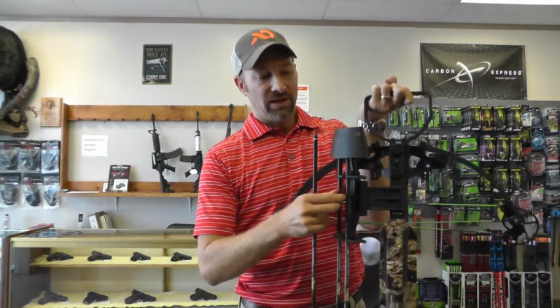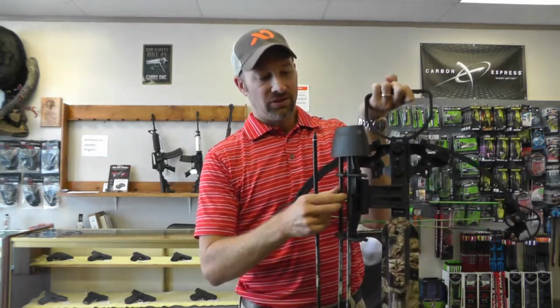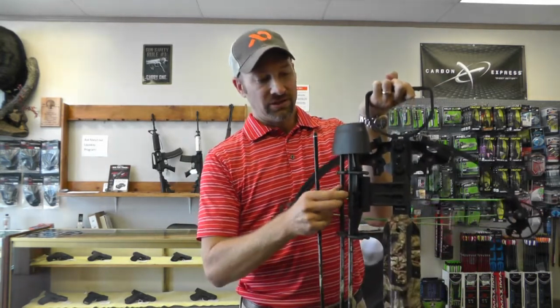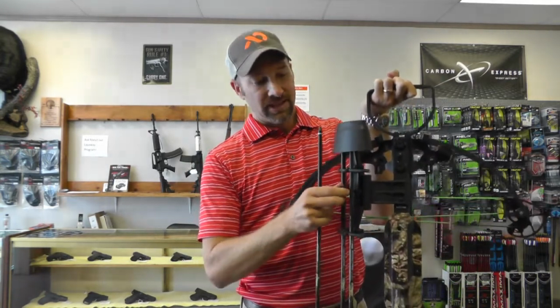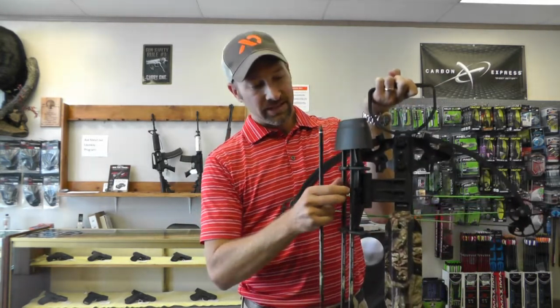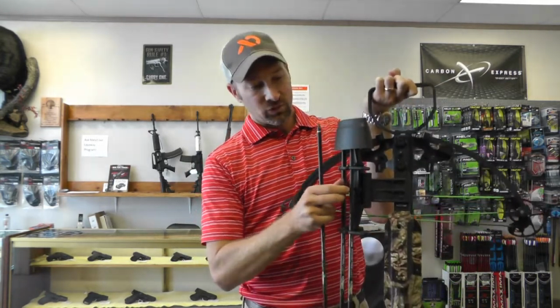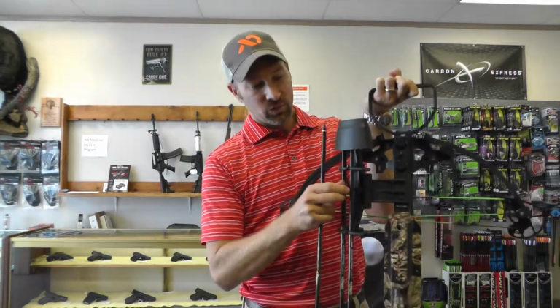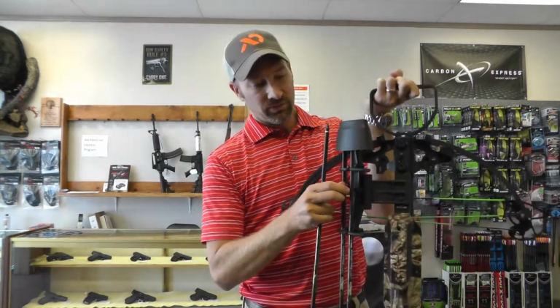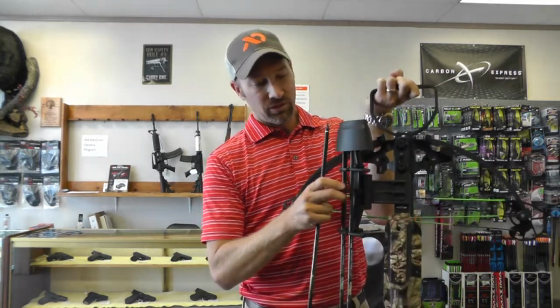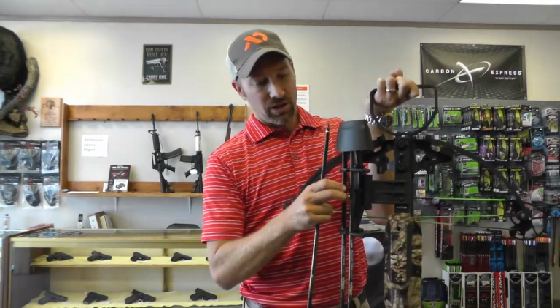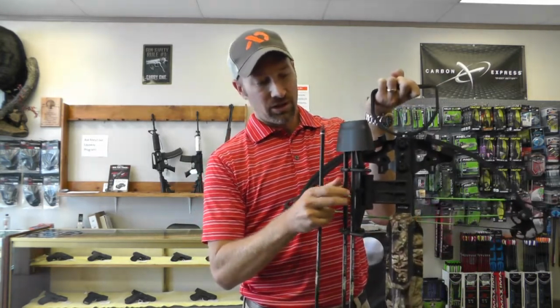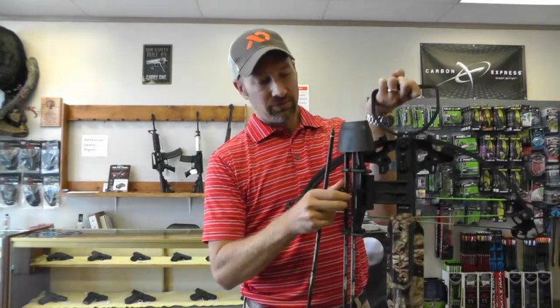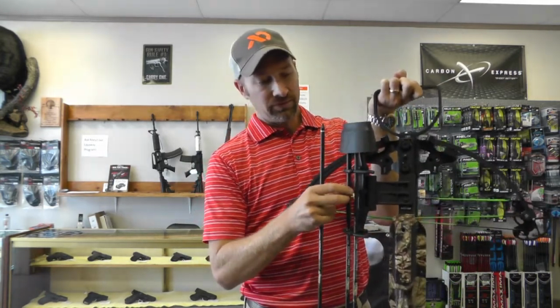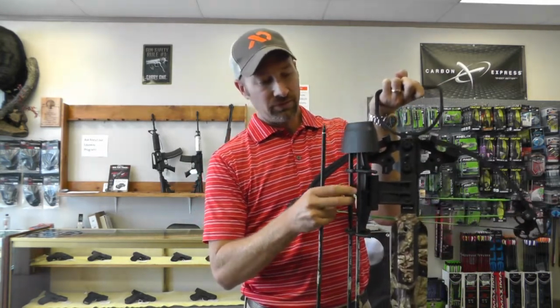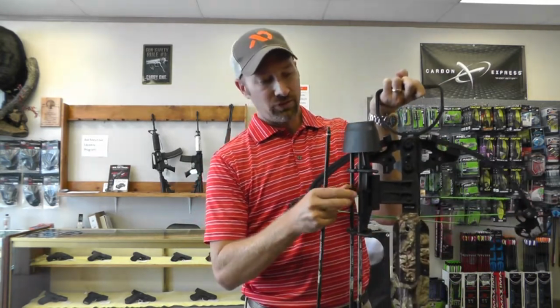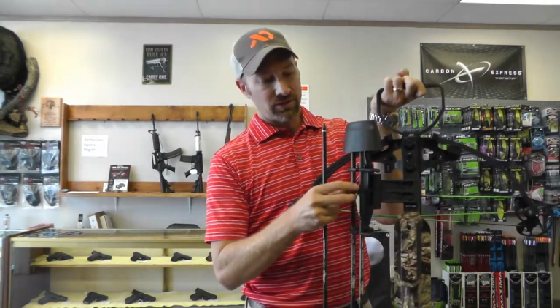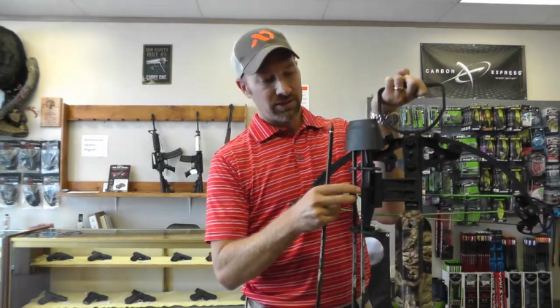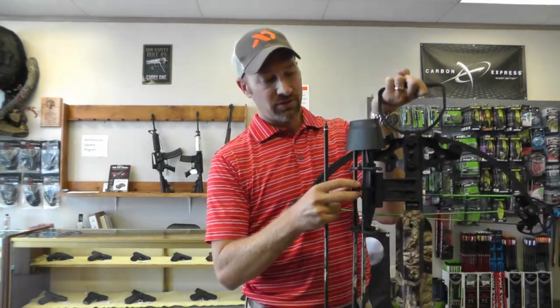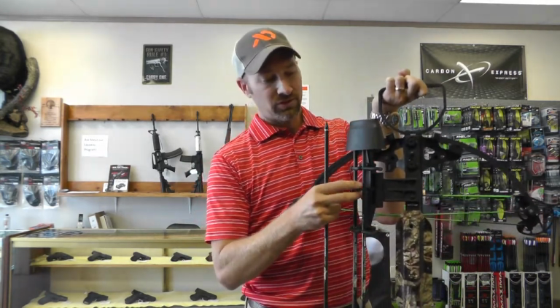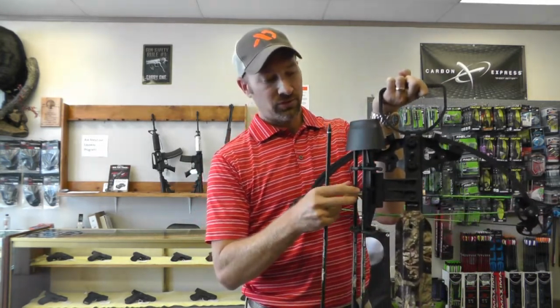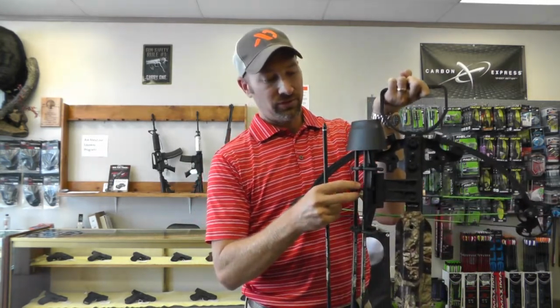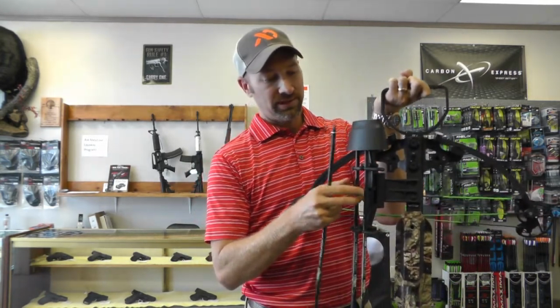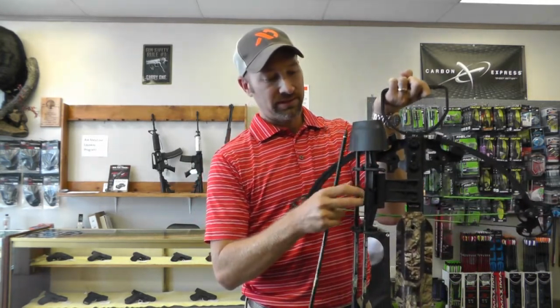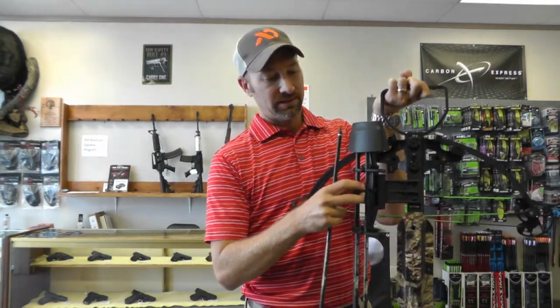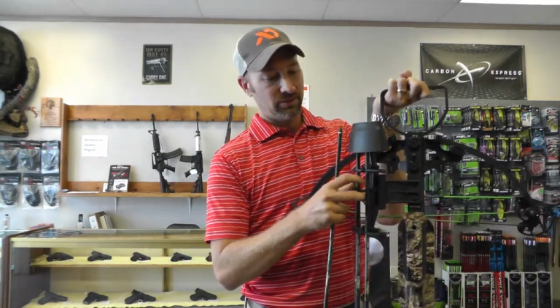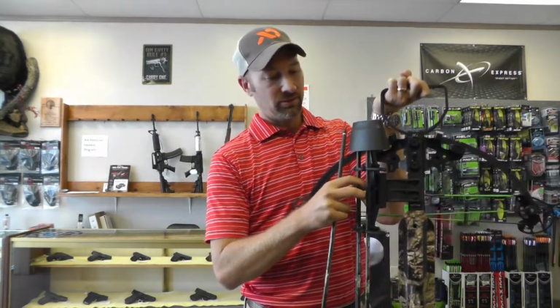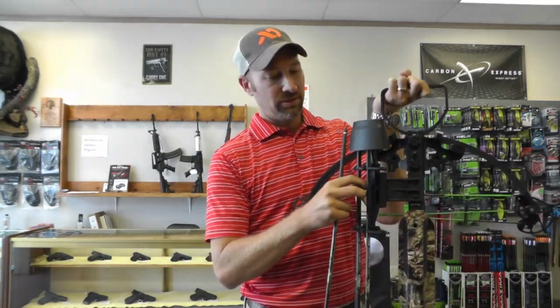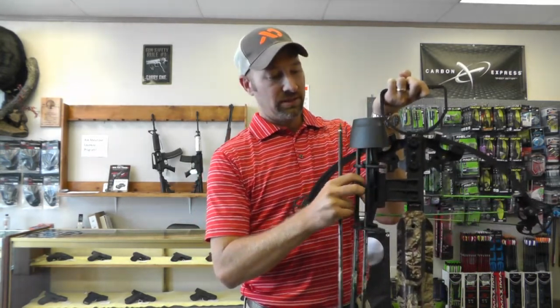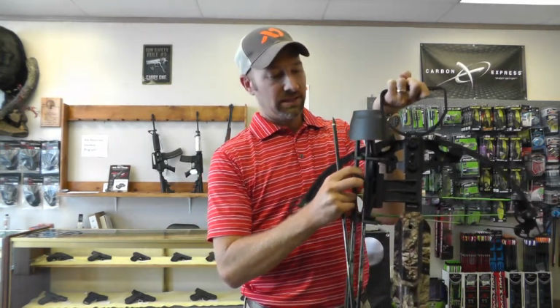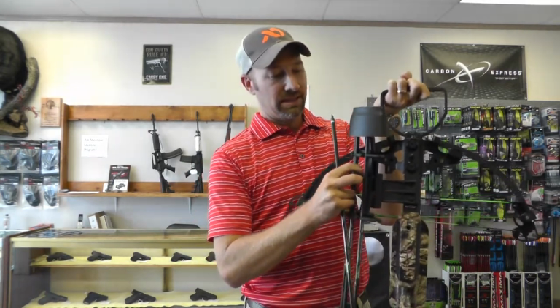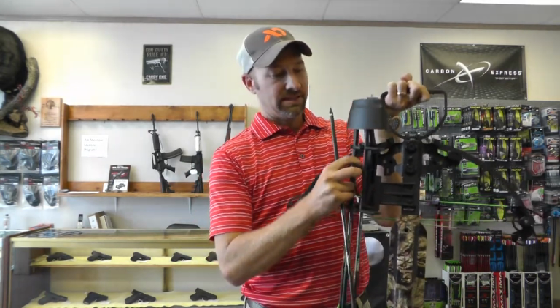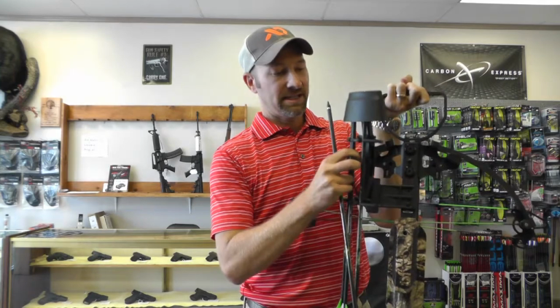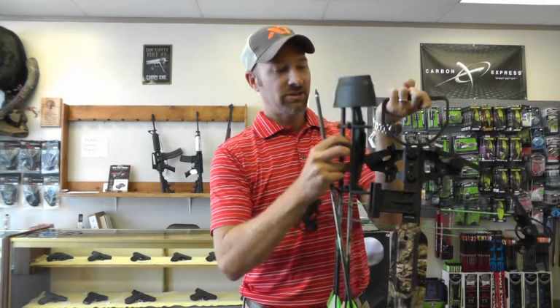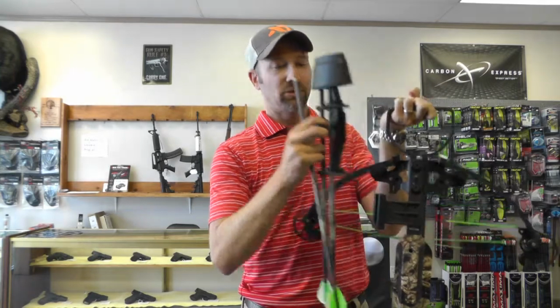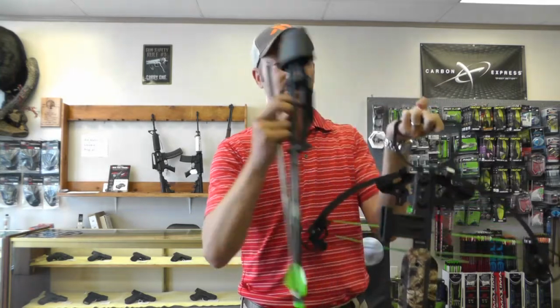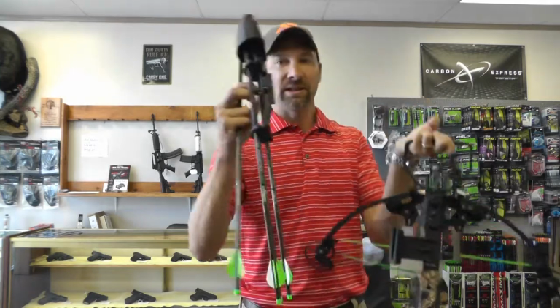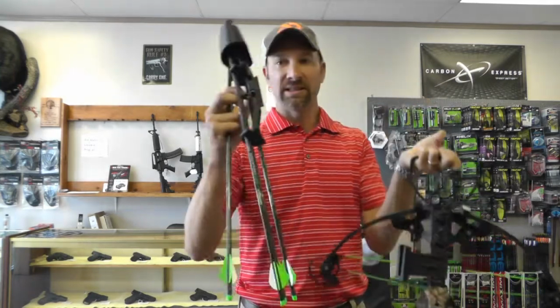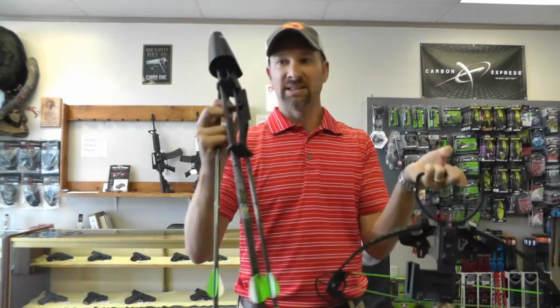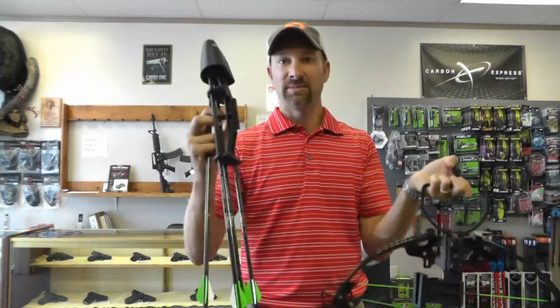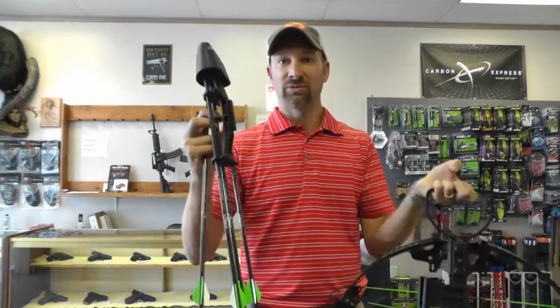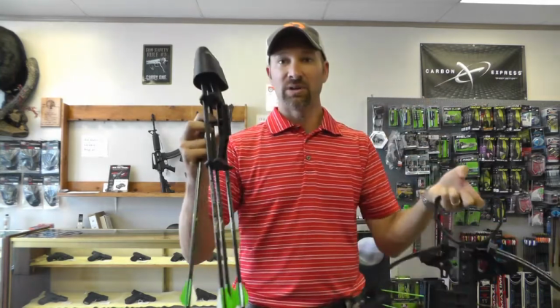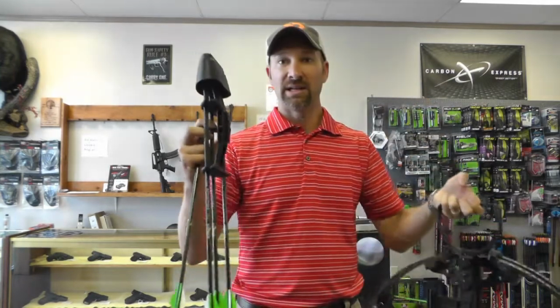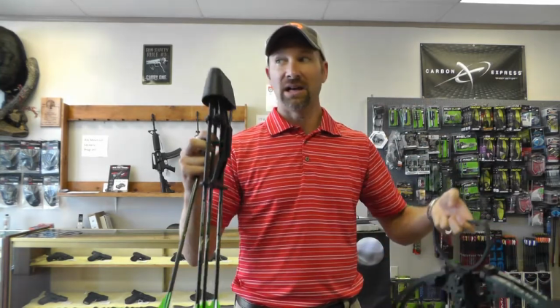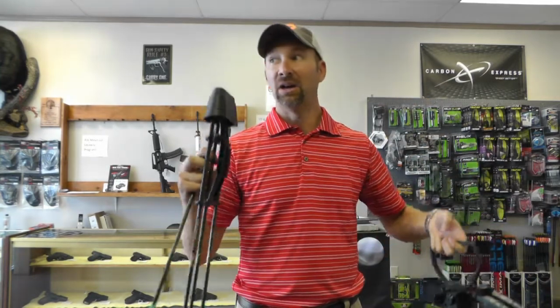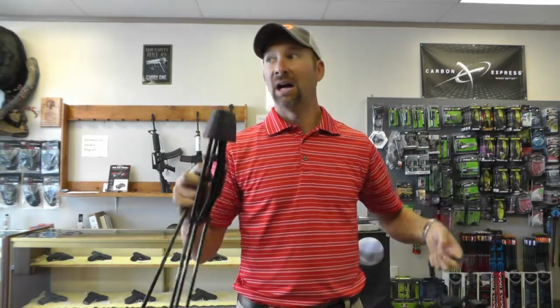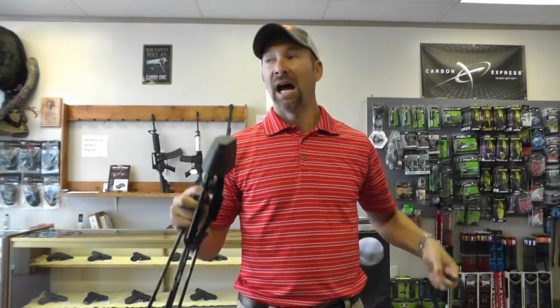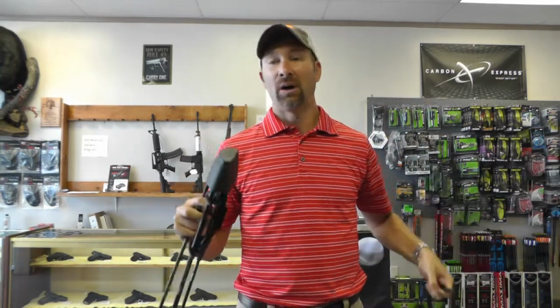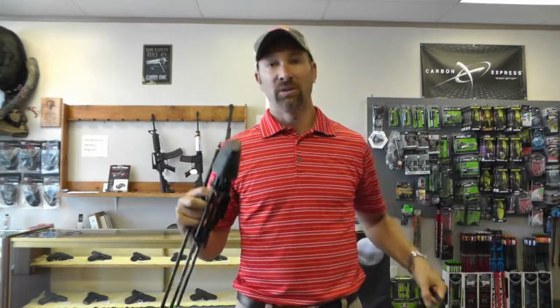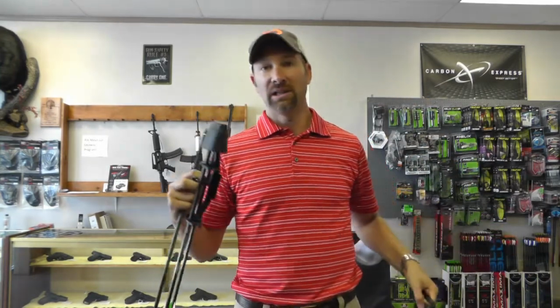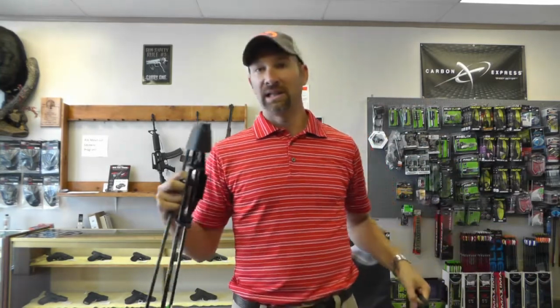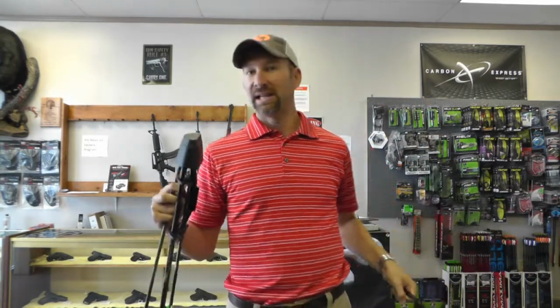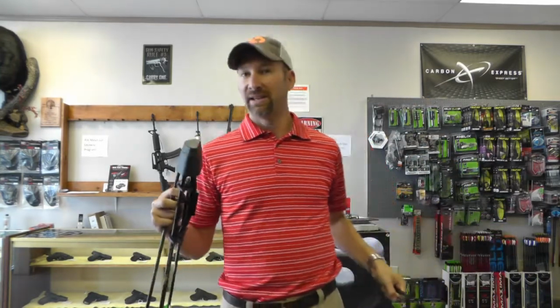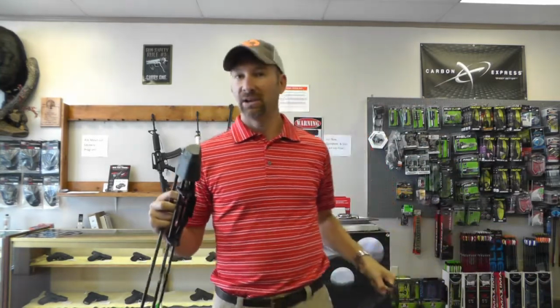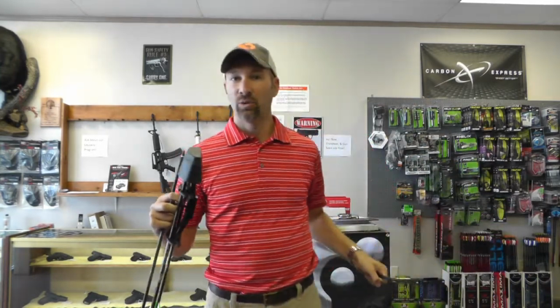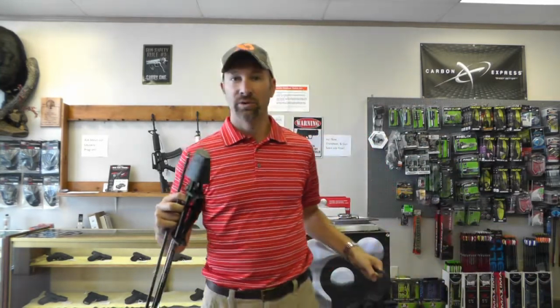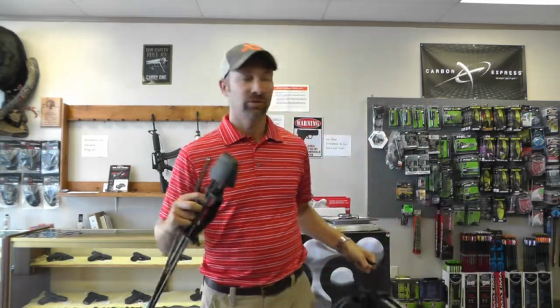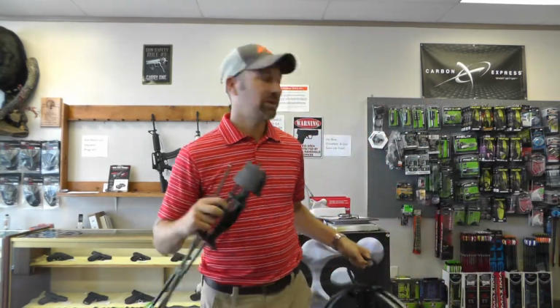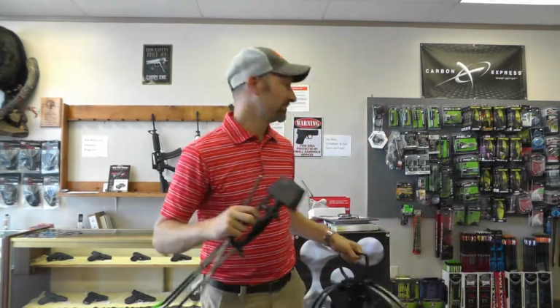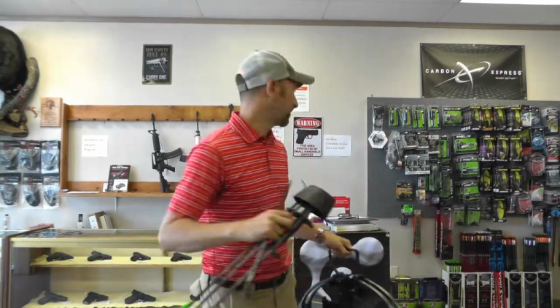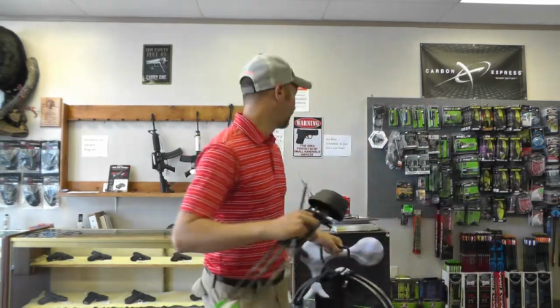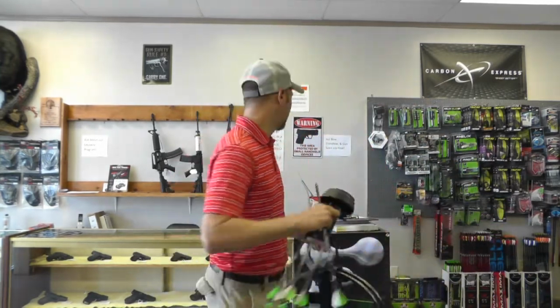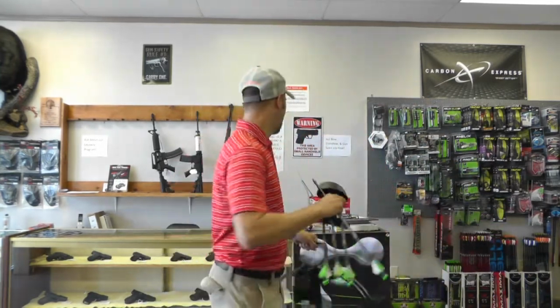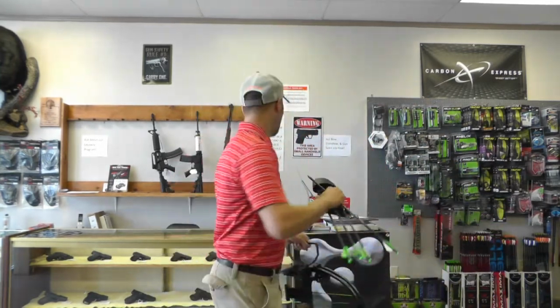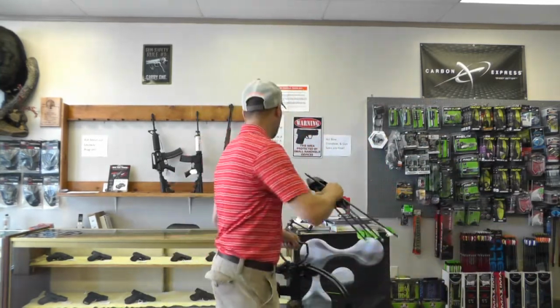To take the quiver off, you just unscrew this little set screw and it slips right out. I really like how that quiver comes on and off.